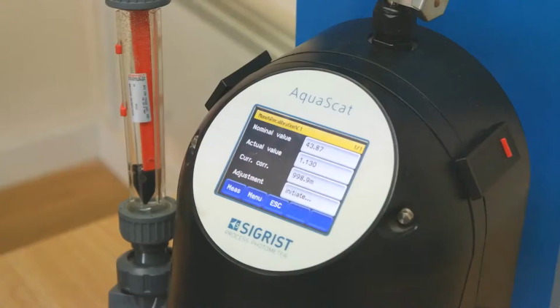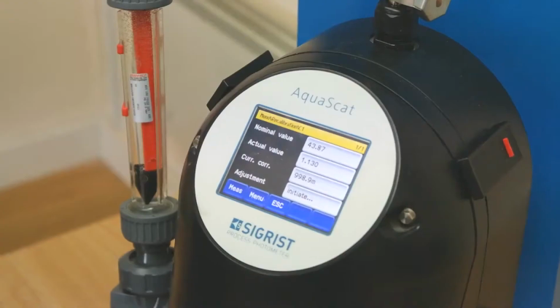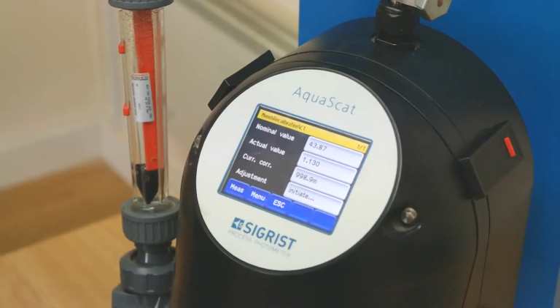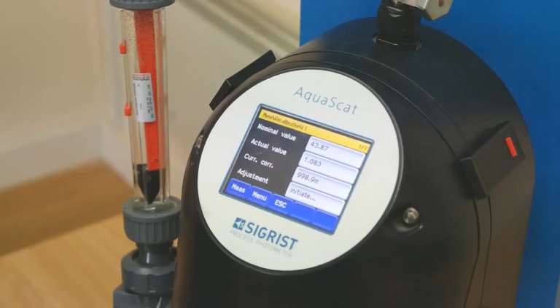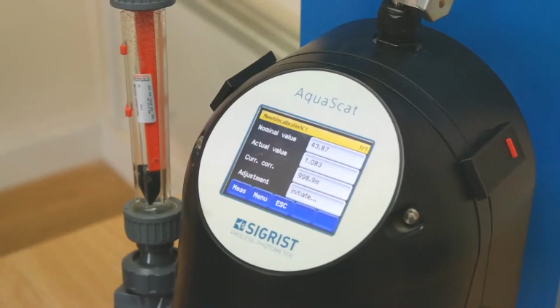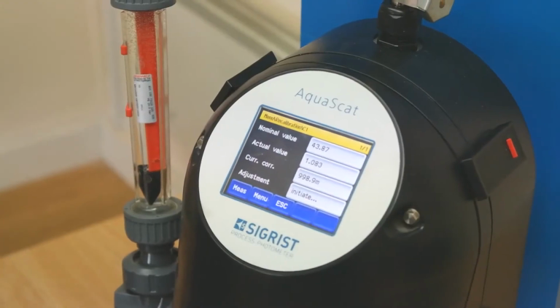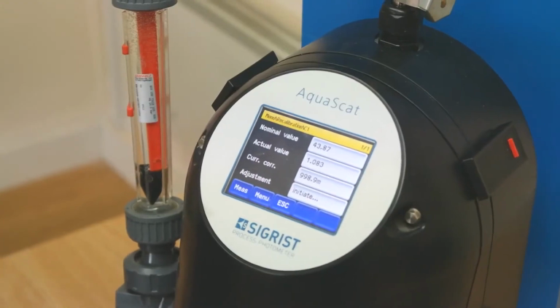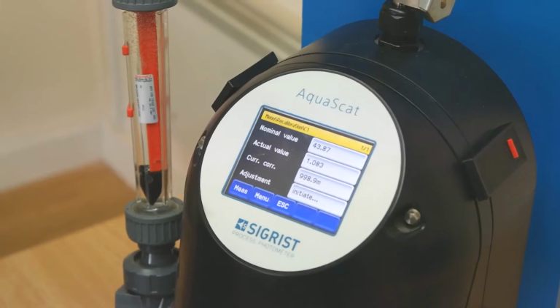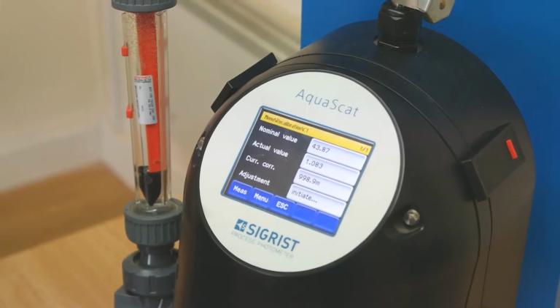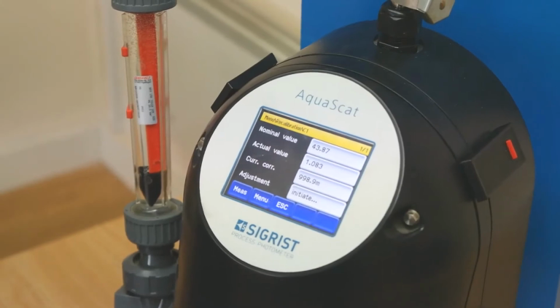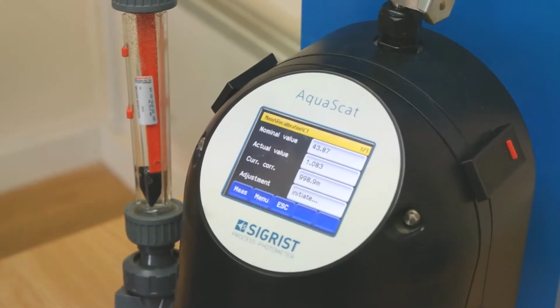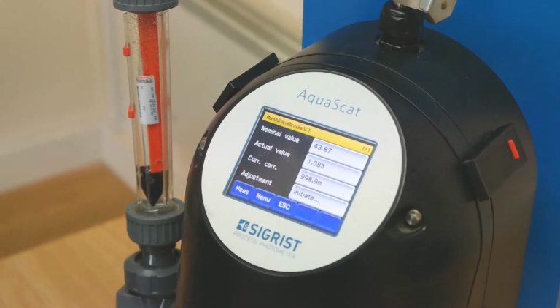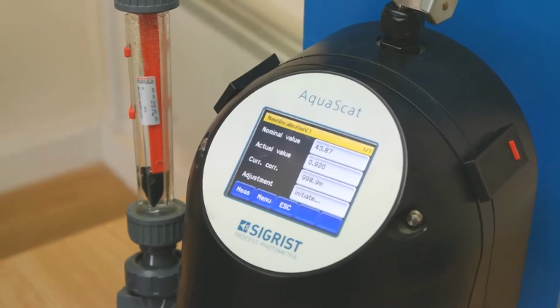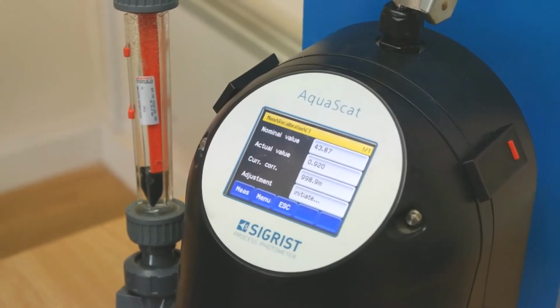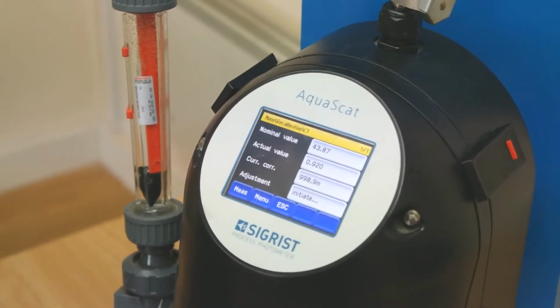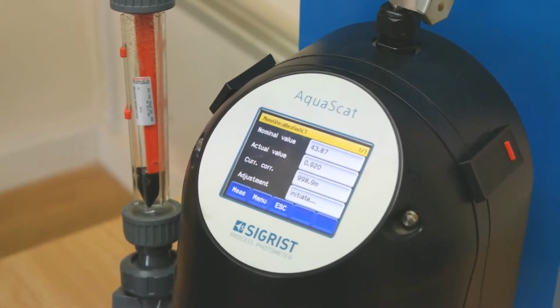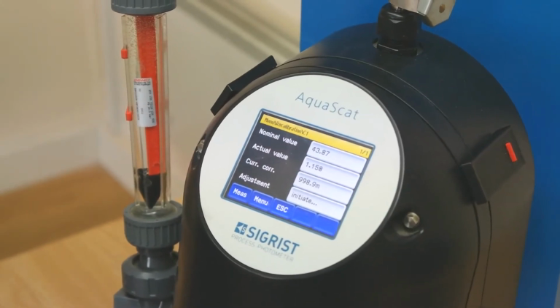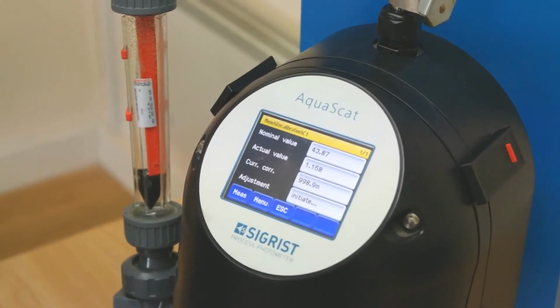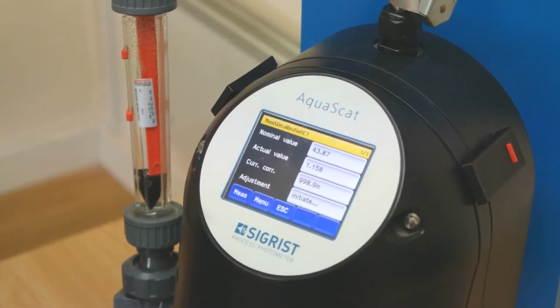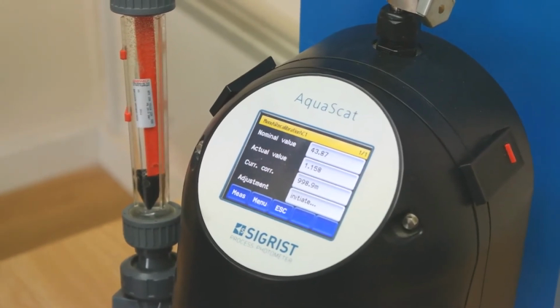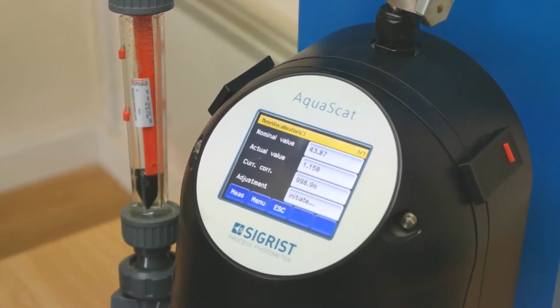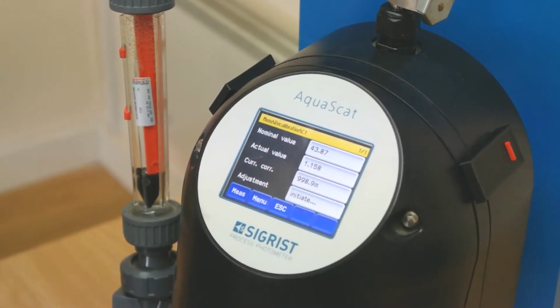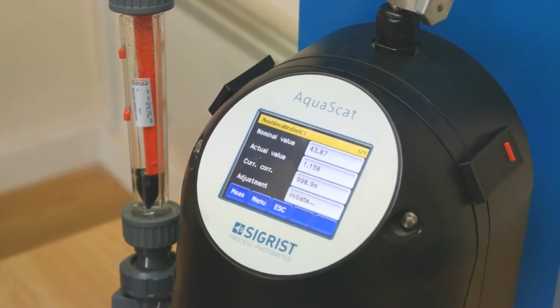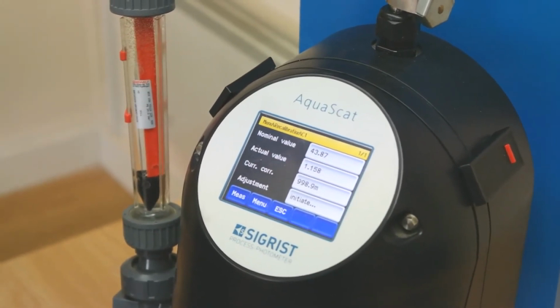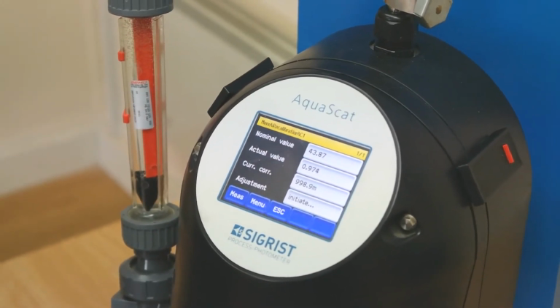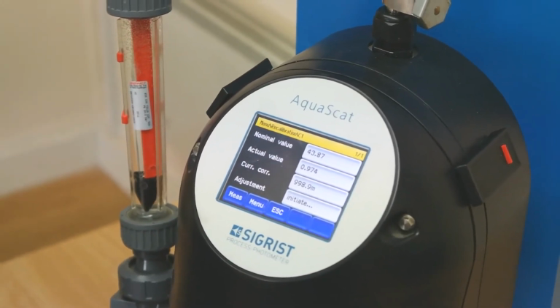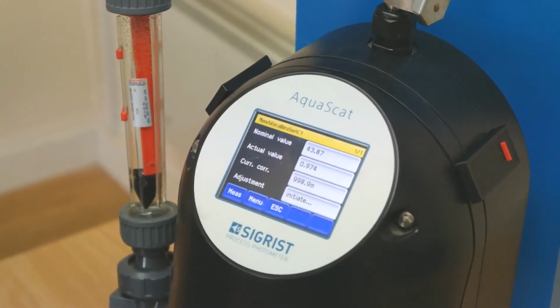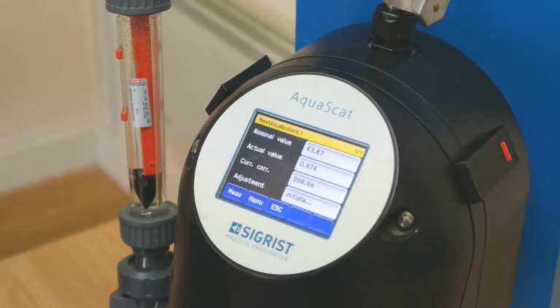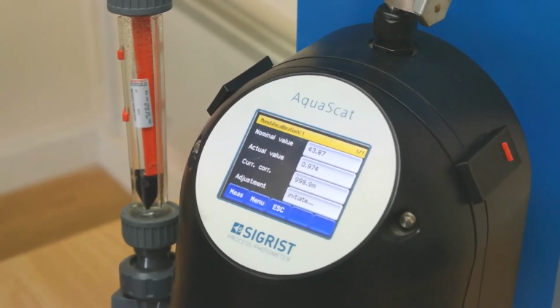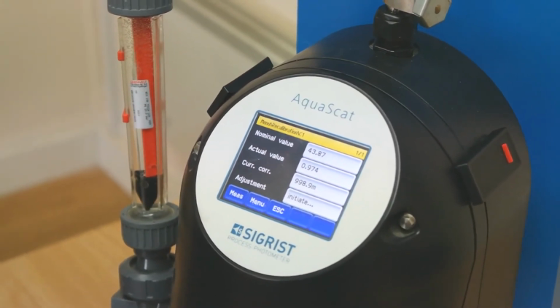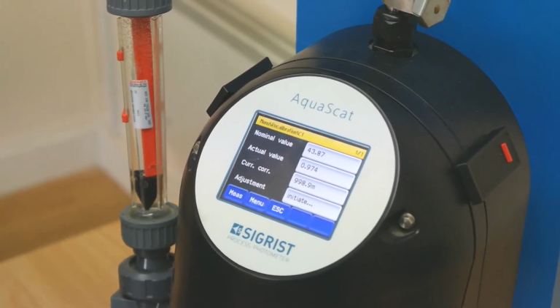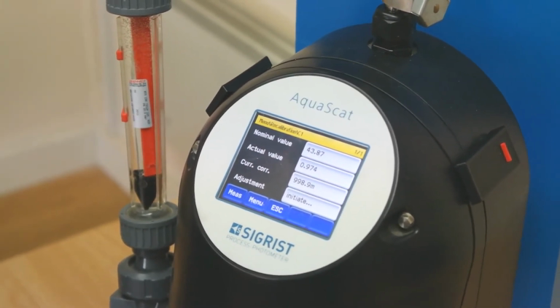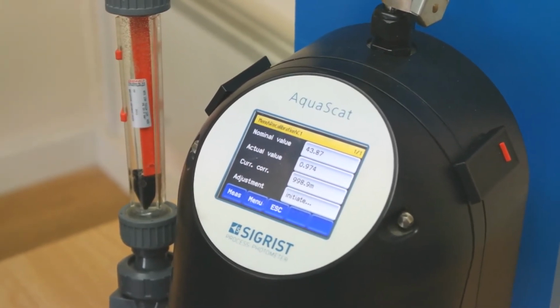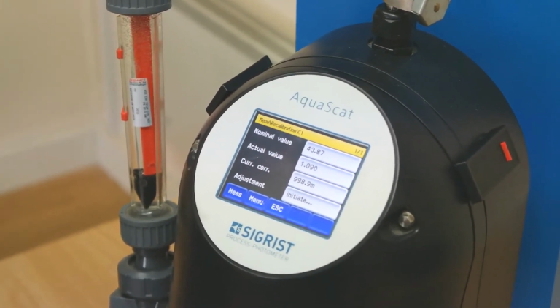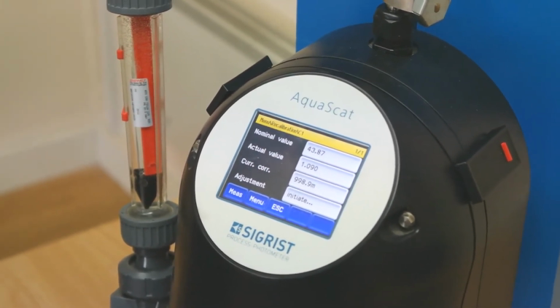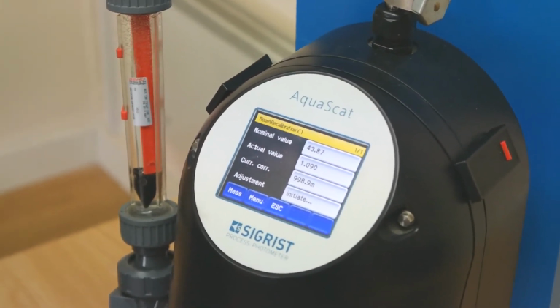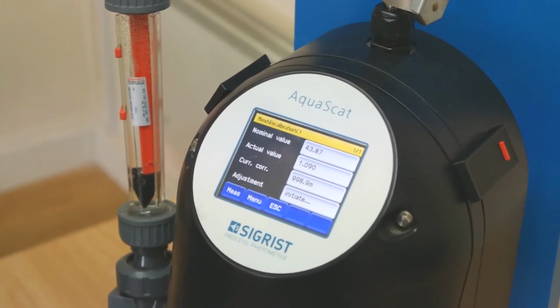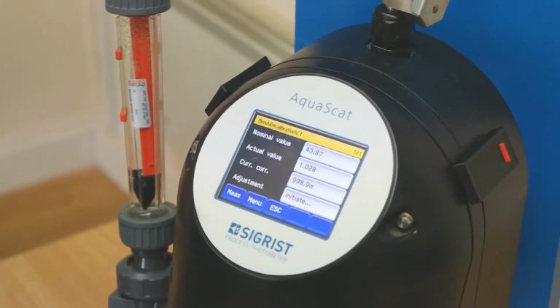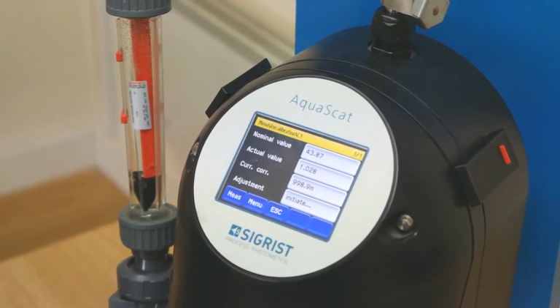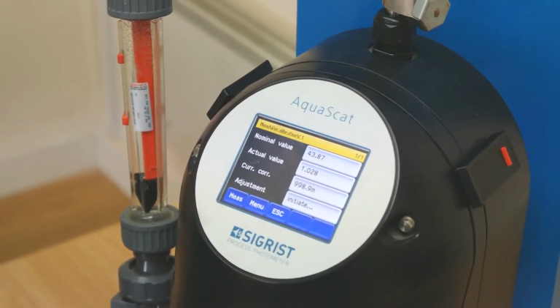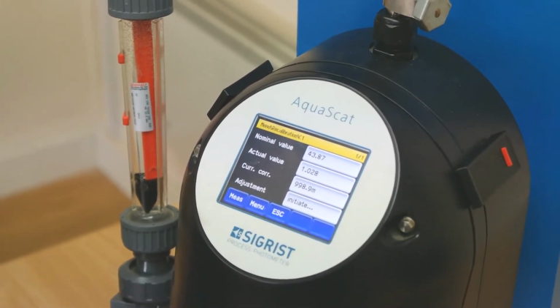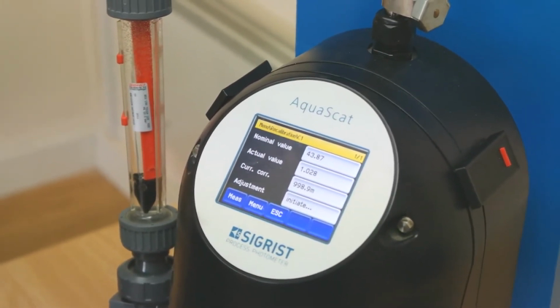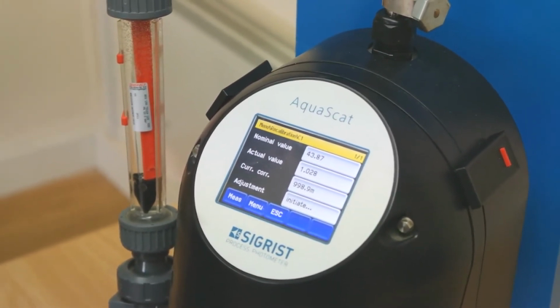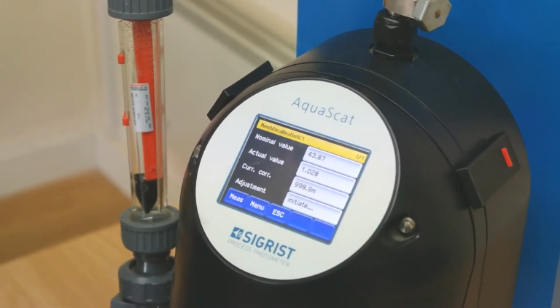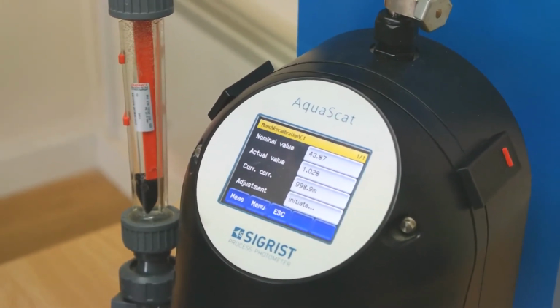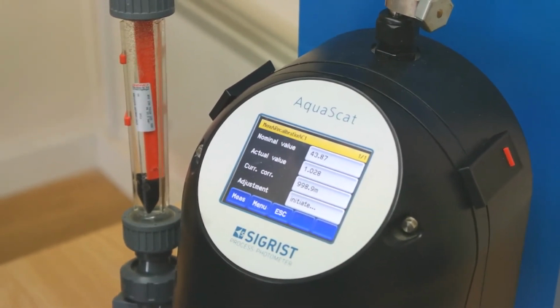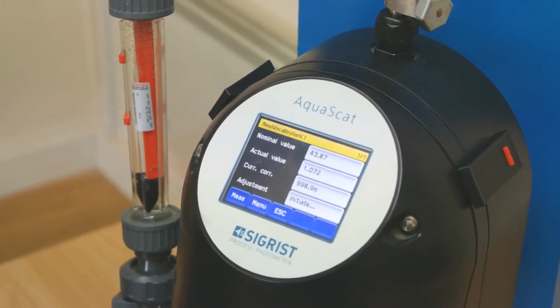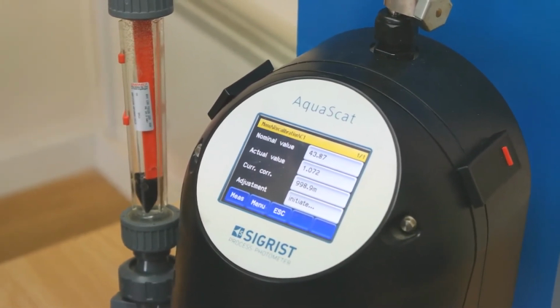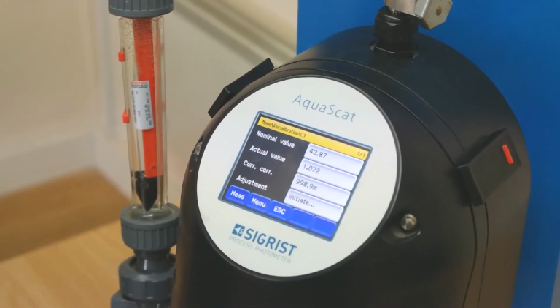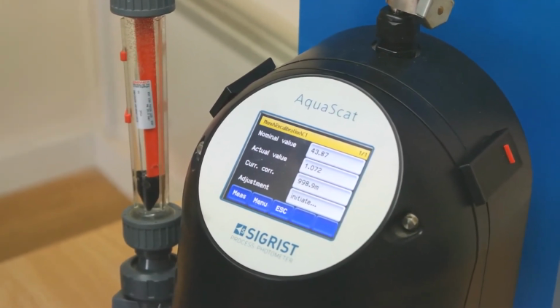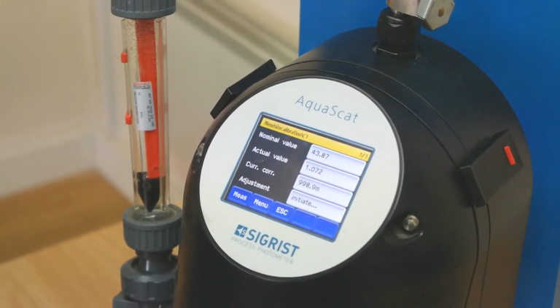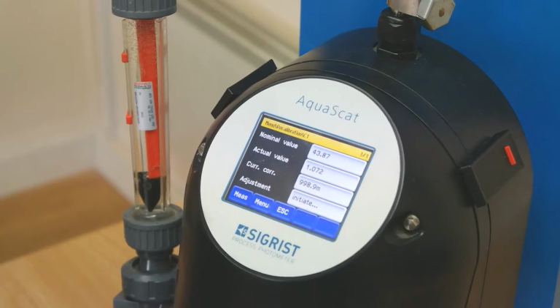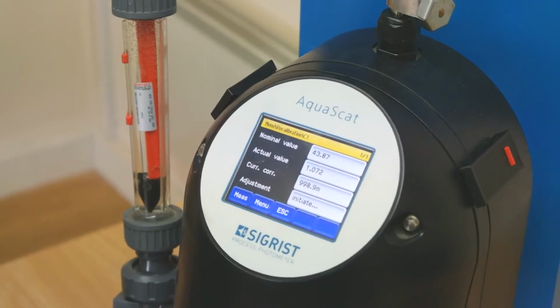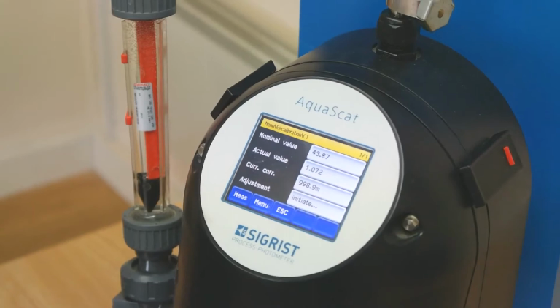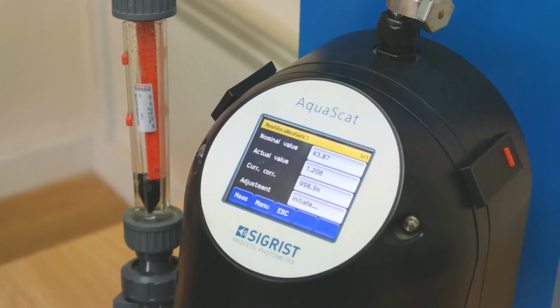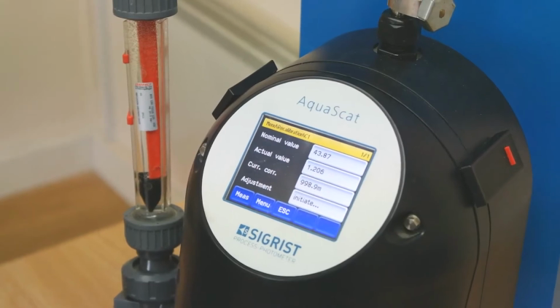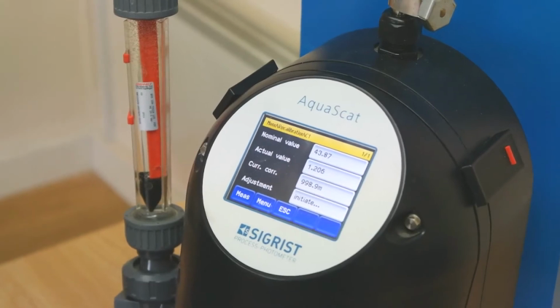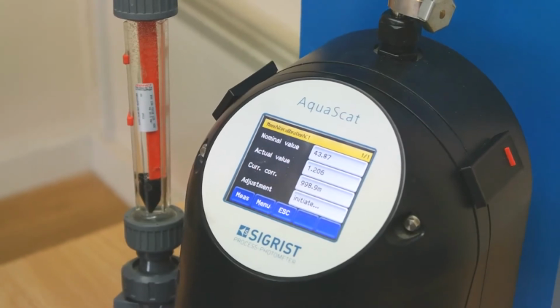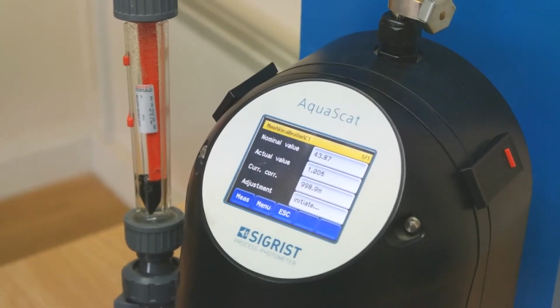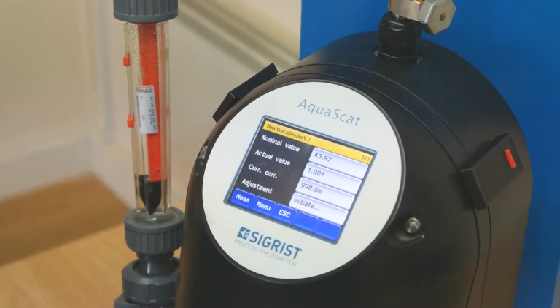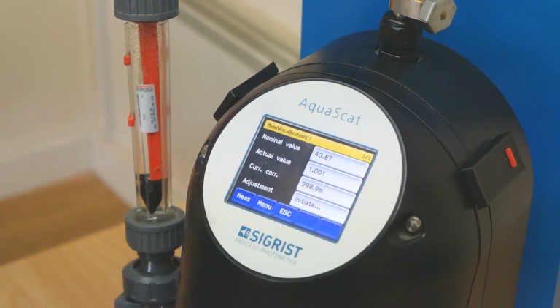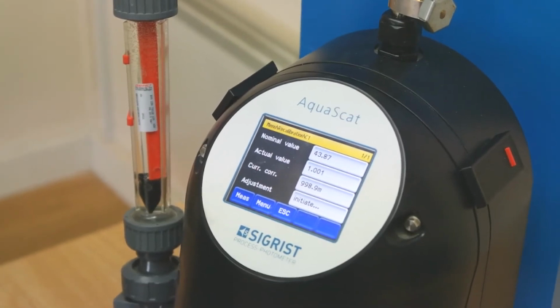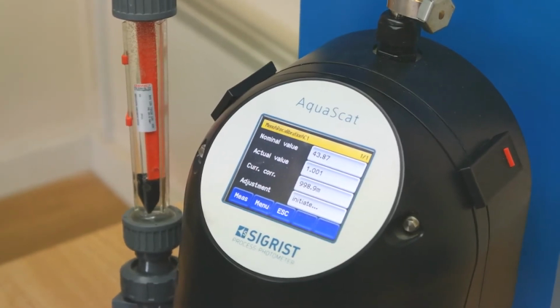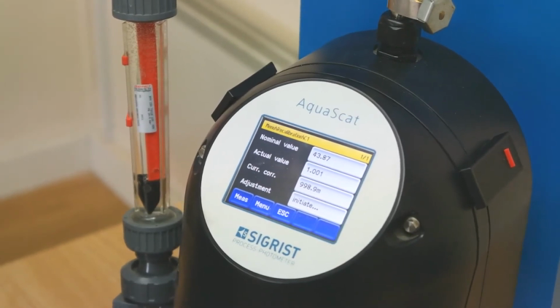The analyzer can be calibrated daily, weekly, or monthly, or at a time period of your choosing, or on demand through the menu.